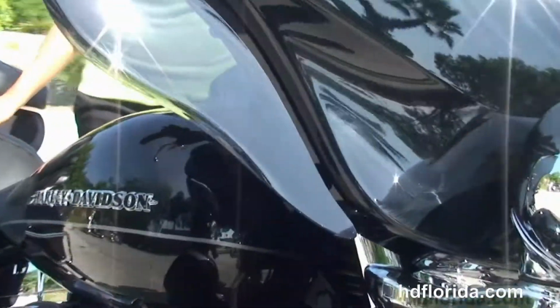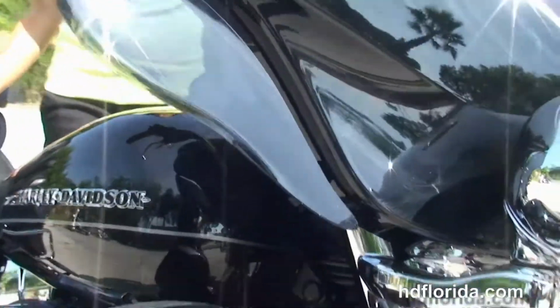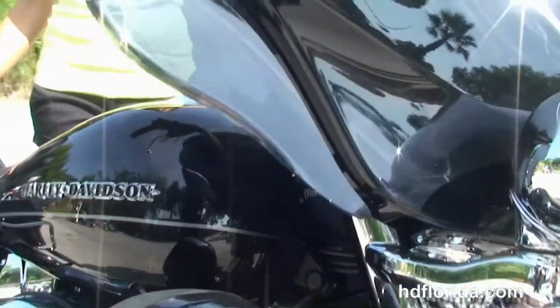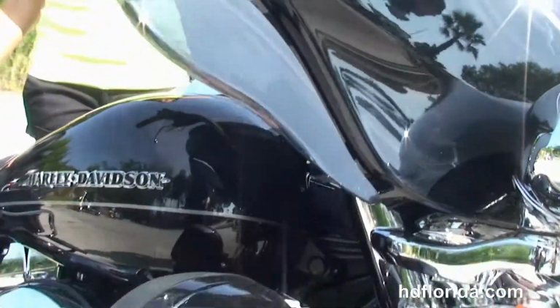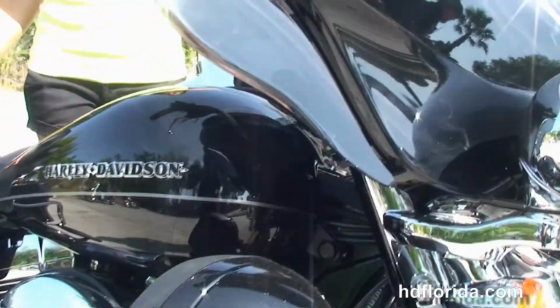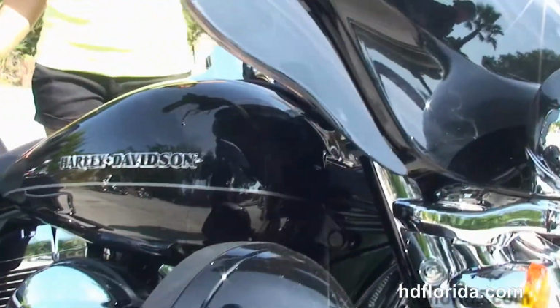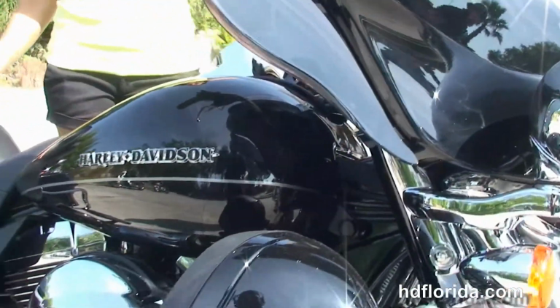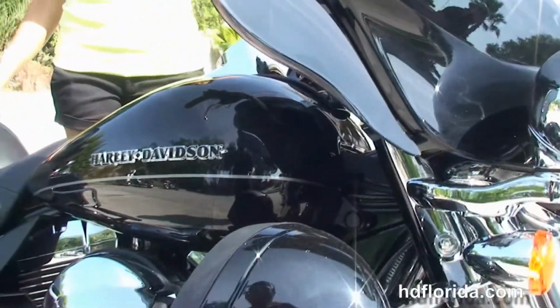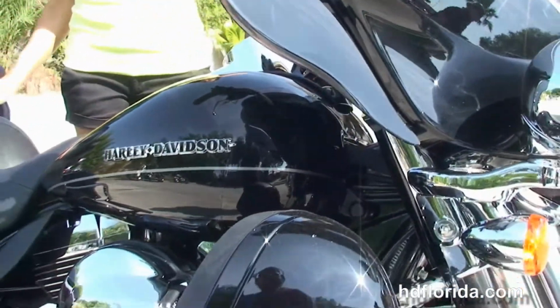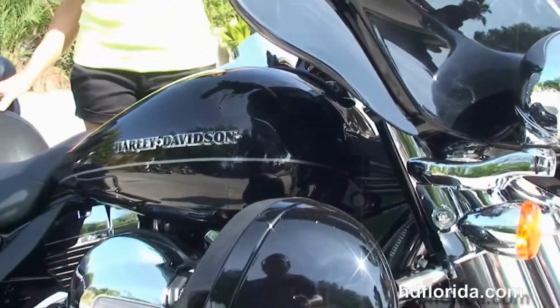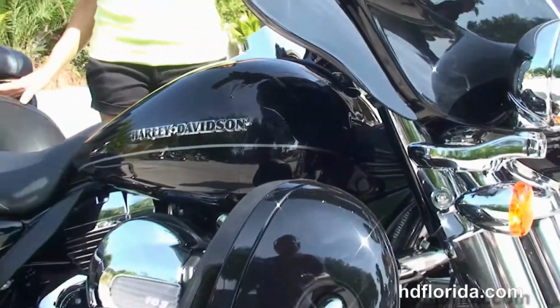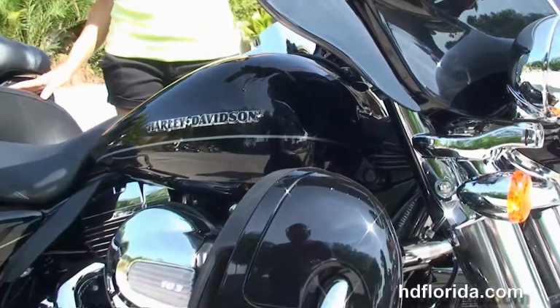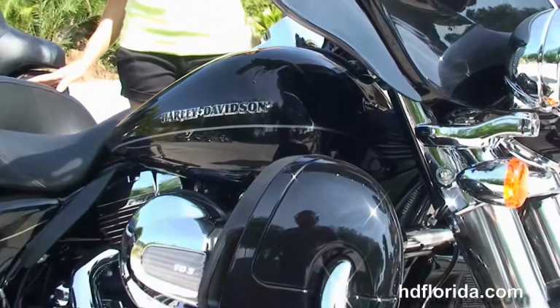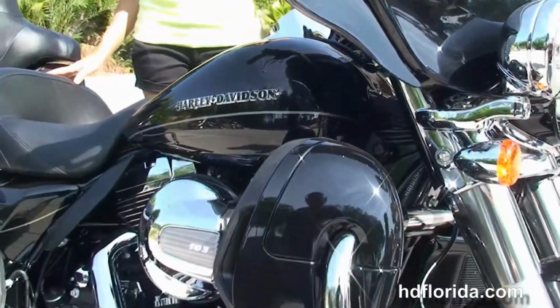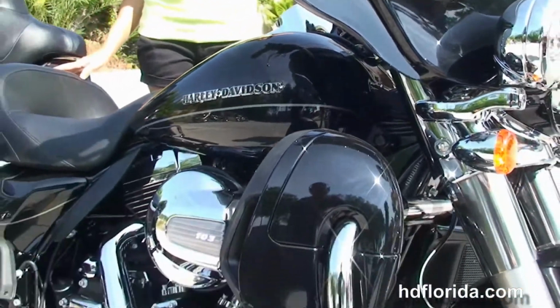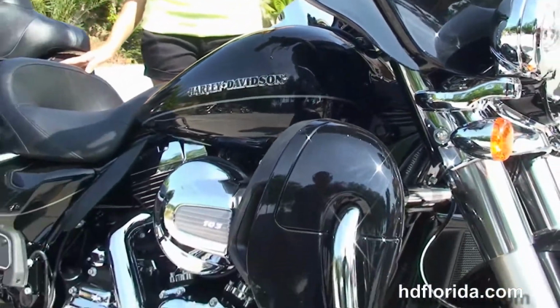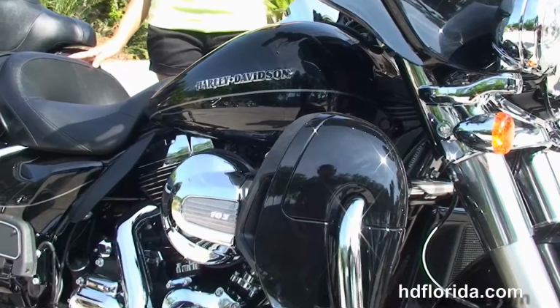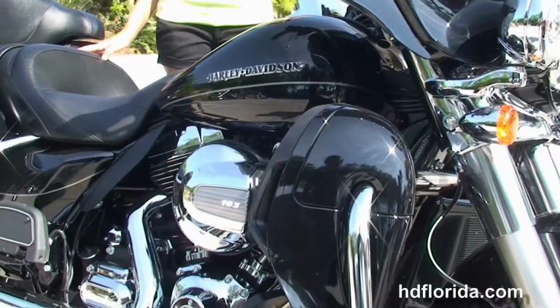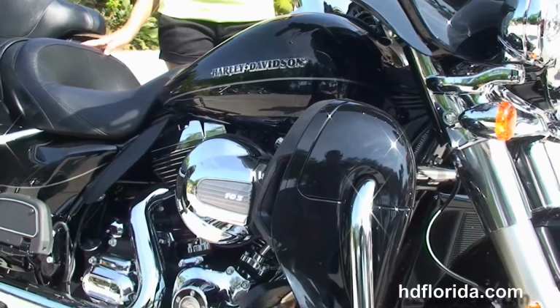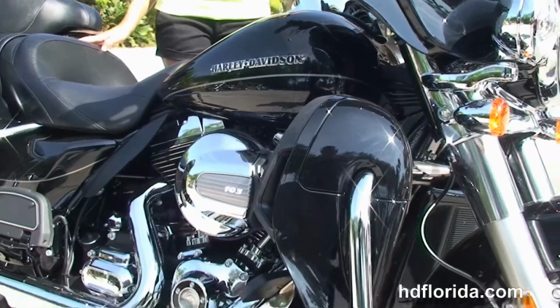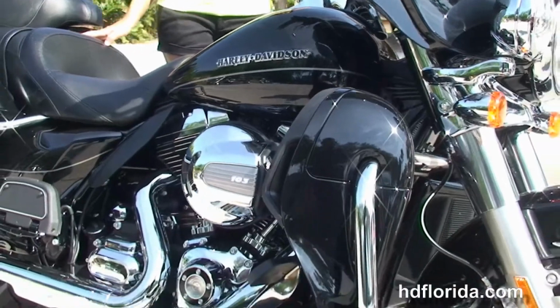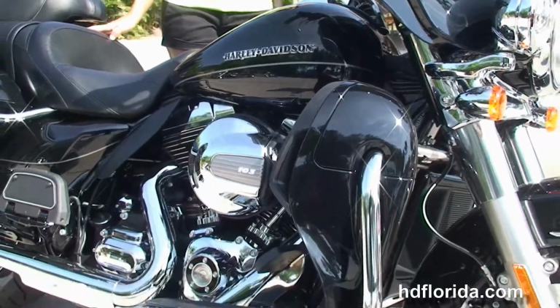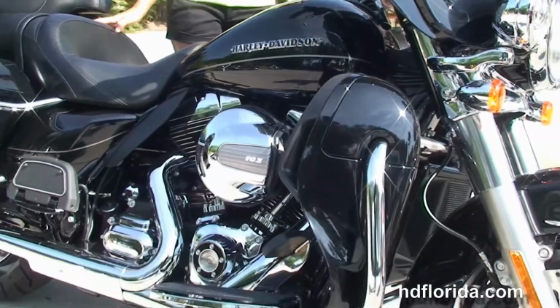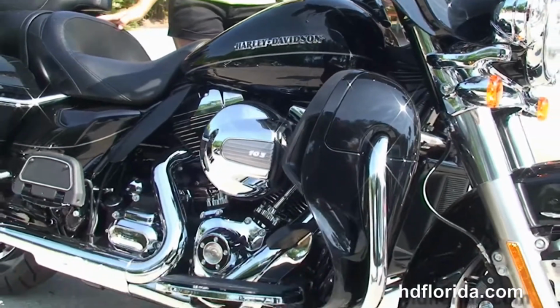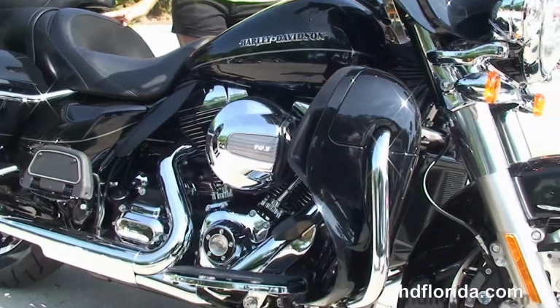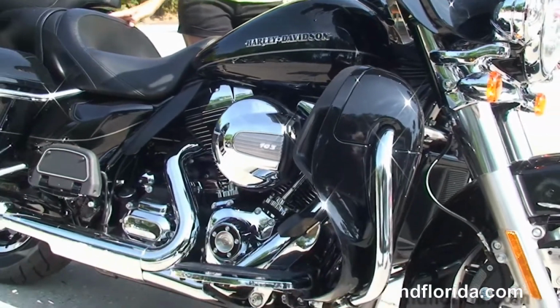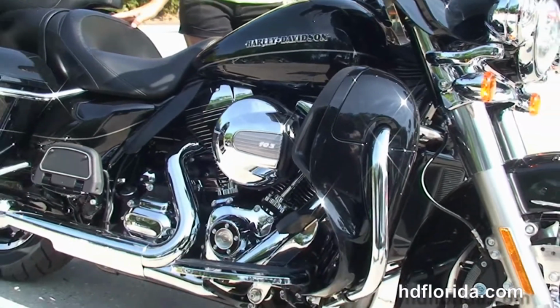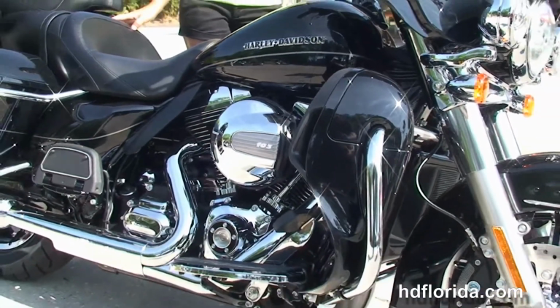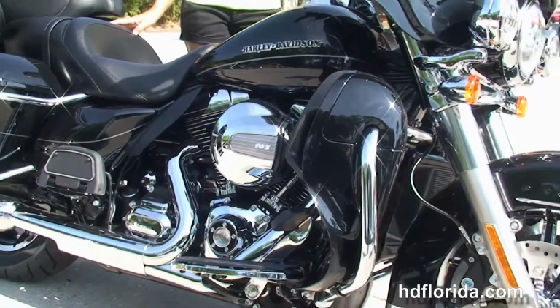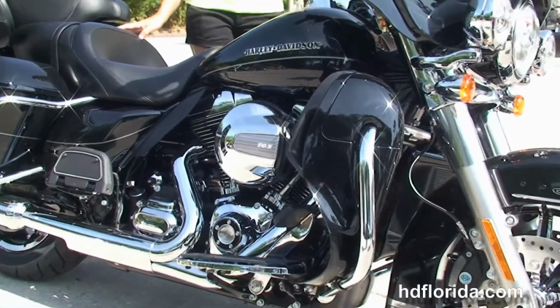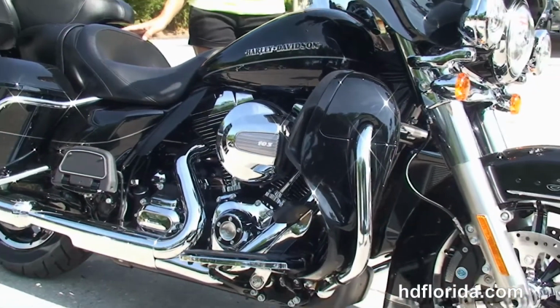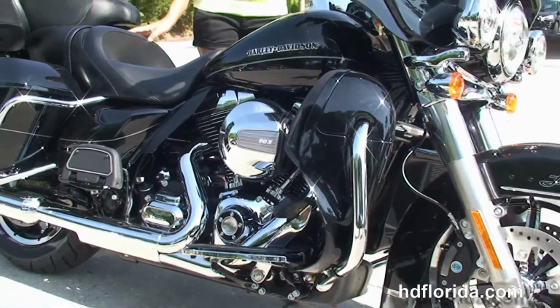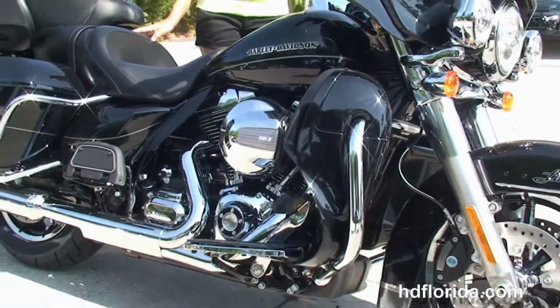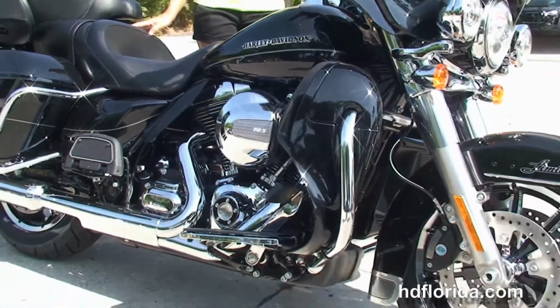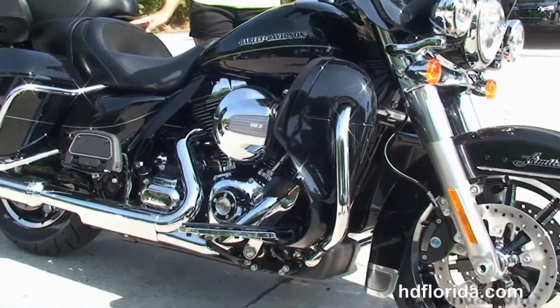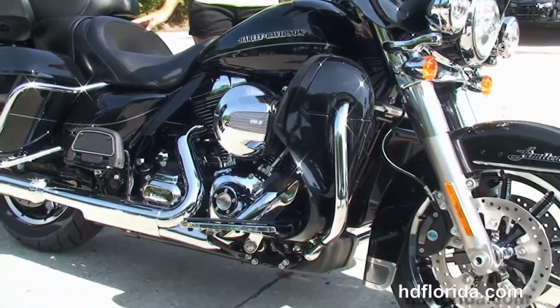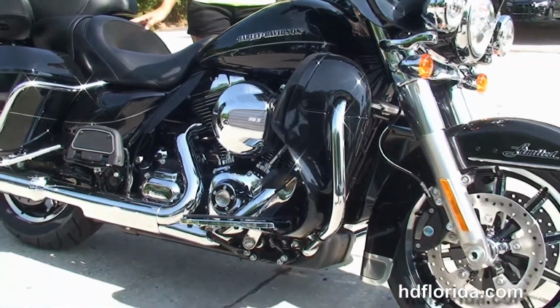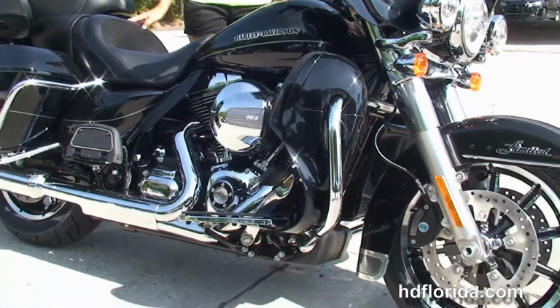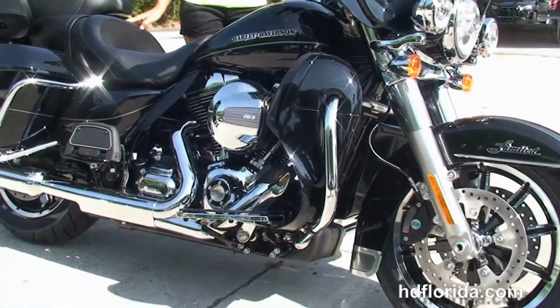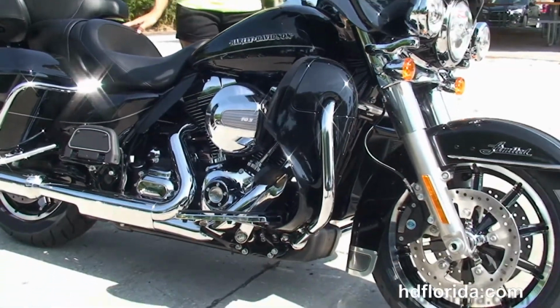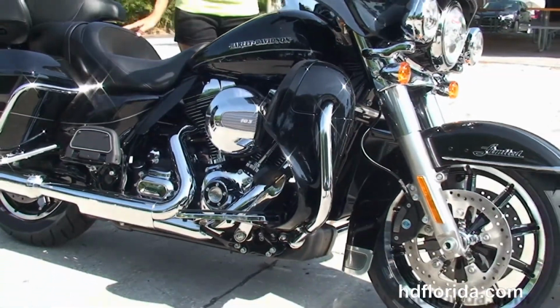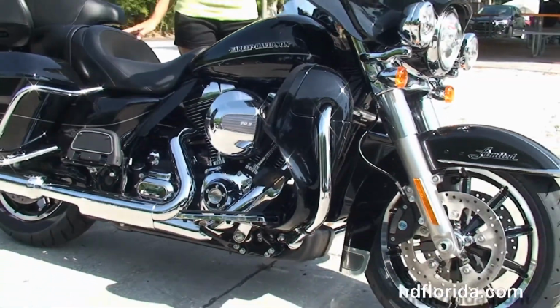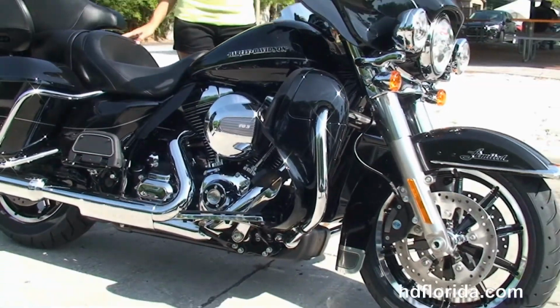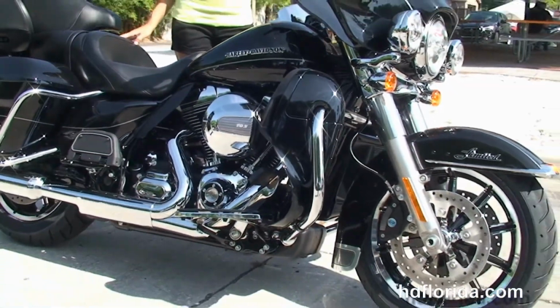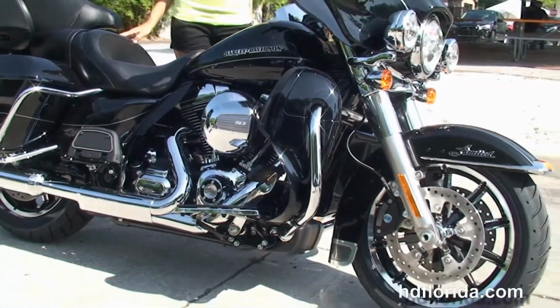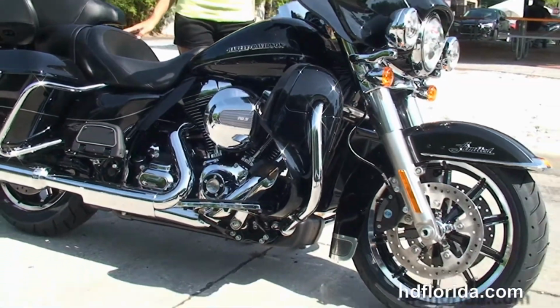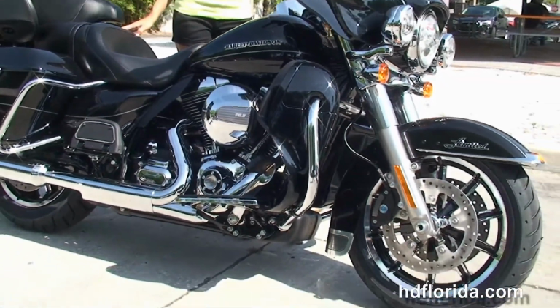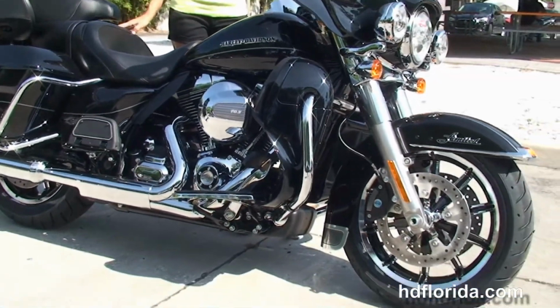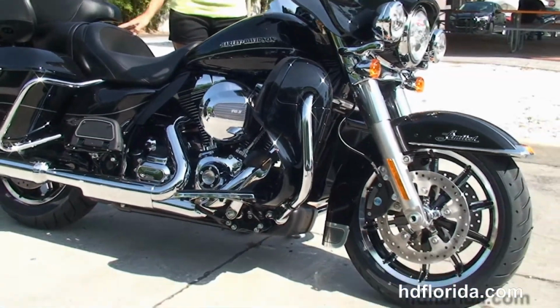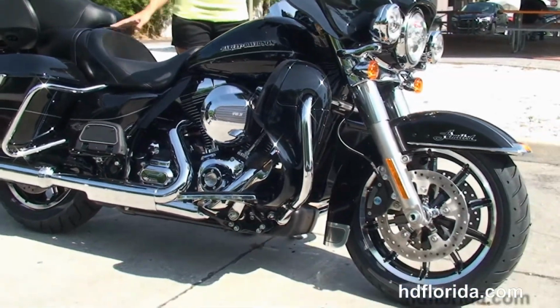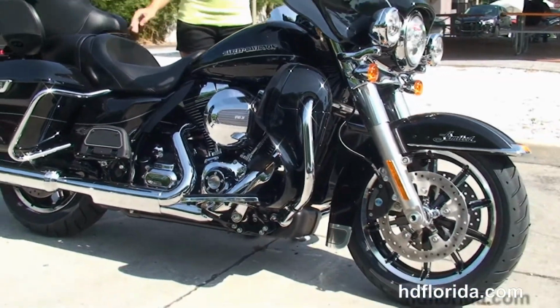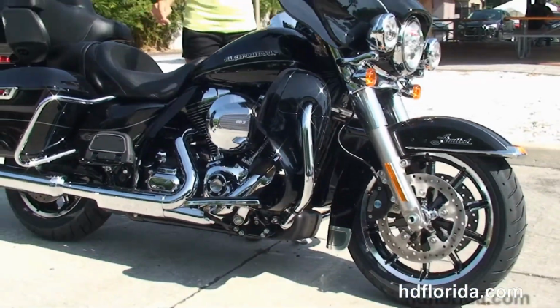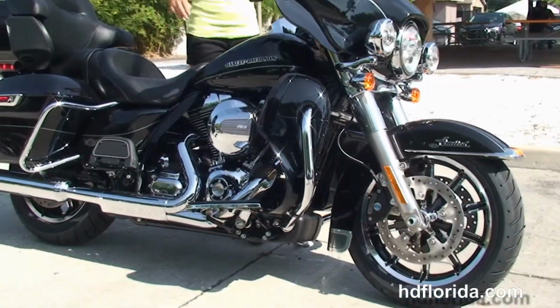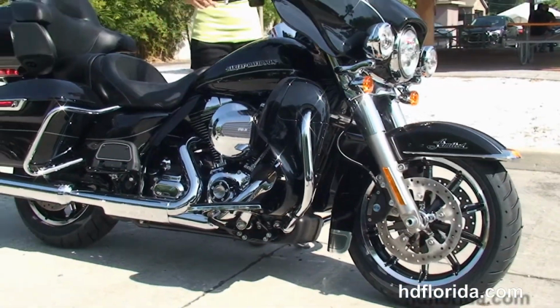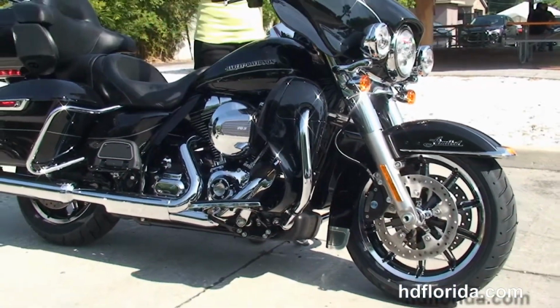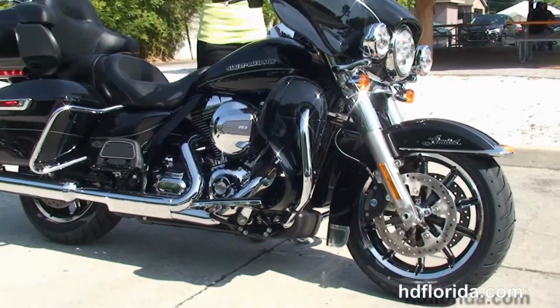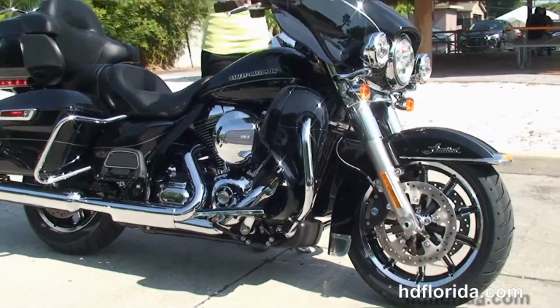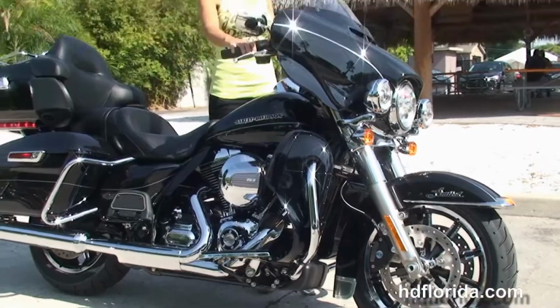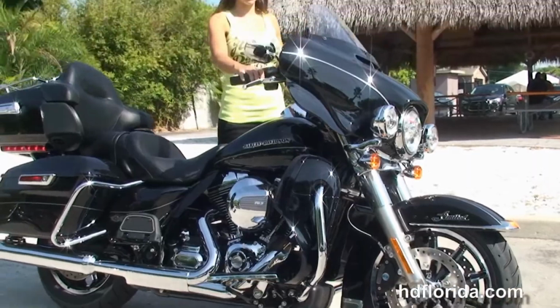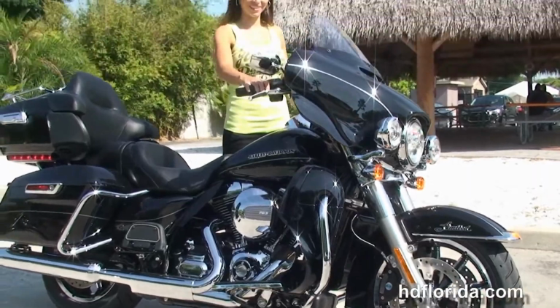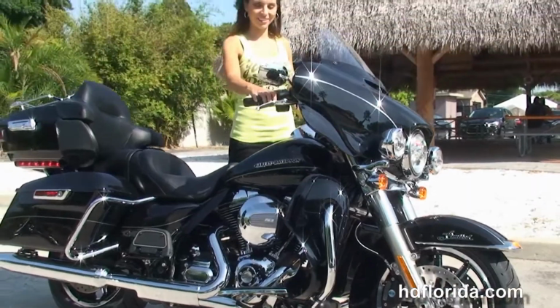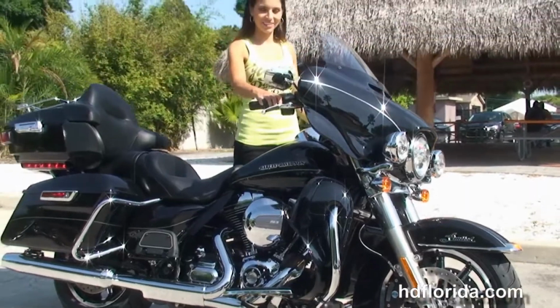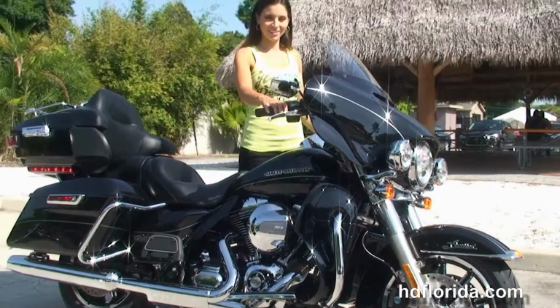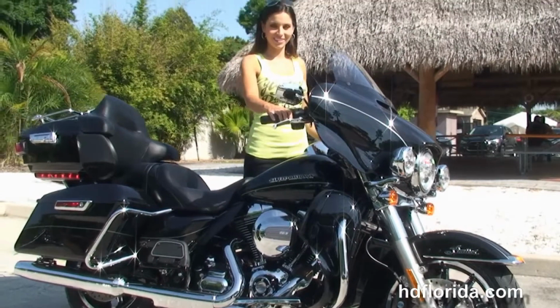We finance new Harley-Davidsons up to 84 months and be sure to ask about our fly and ride program. Stevie's going to fire this bike up for us real quick.